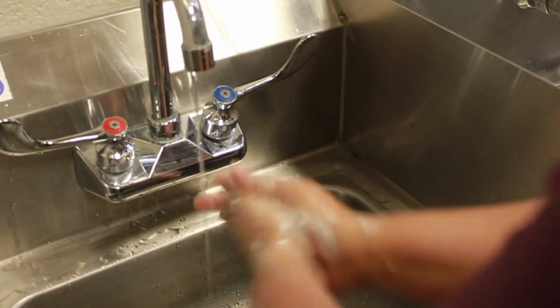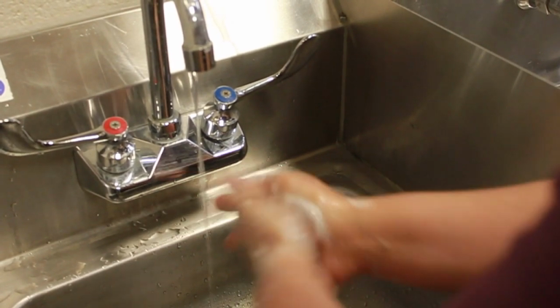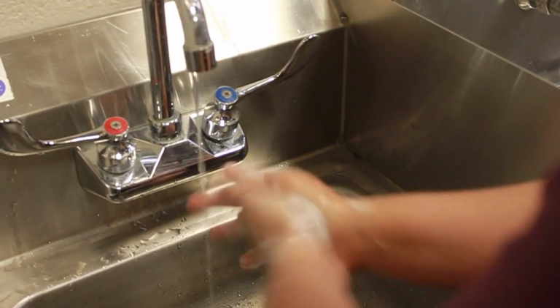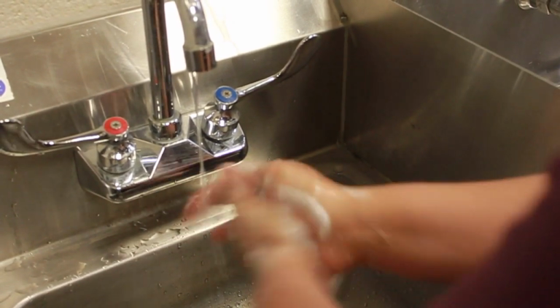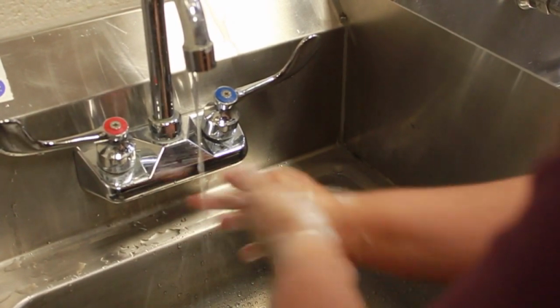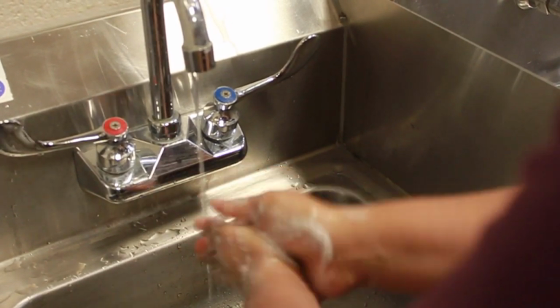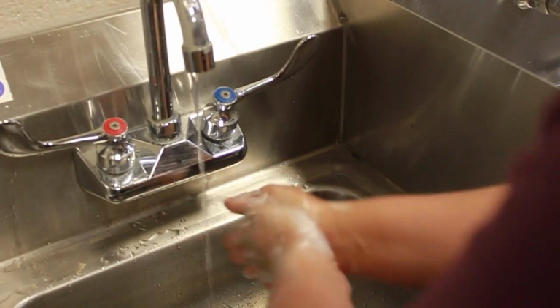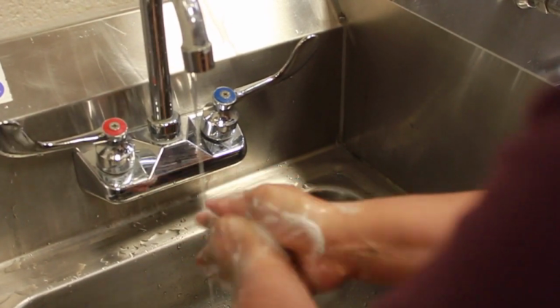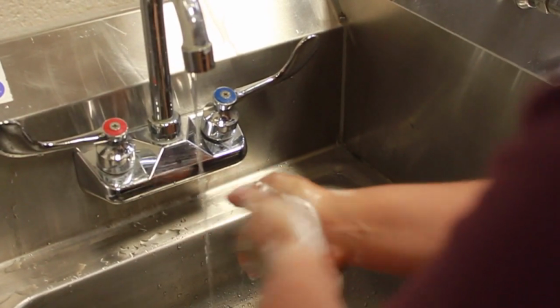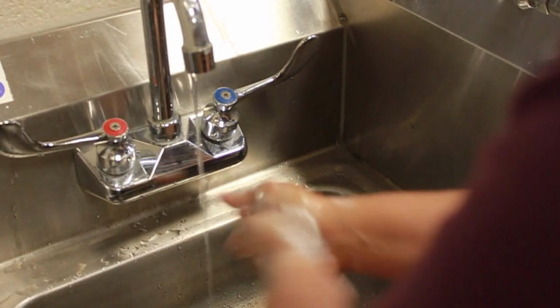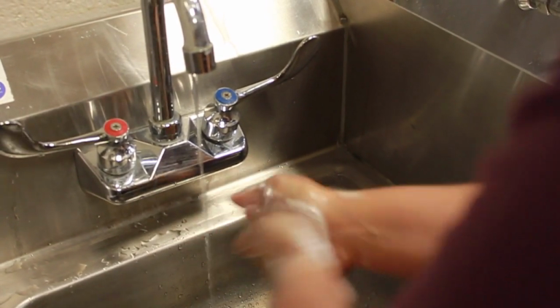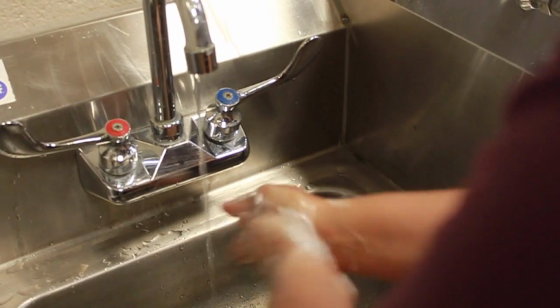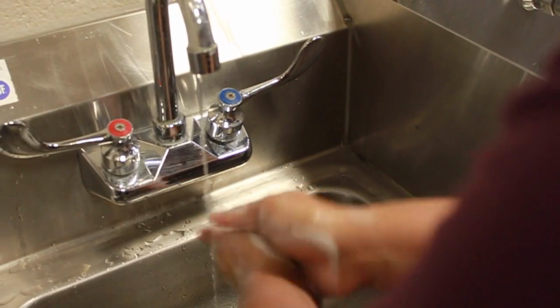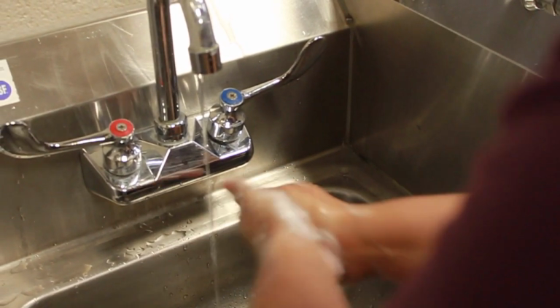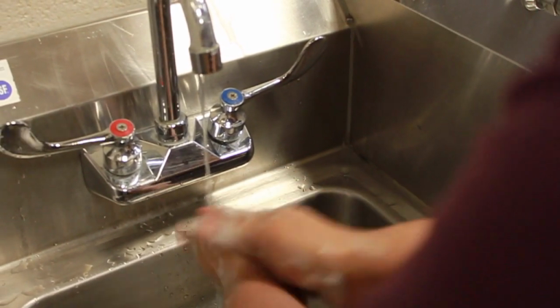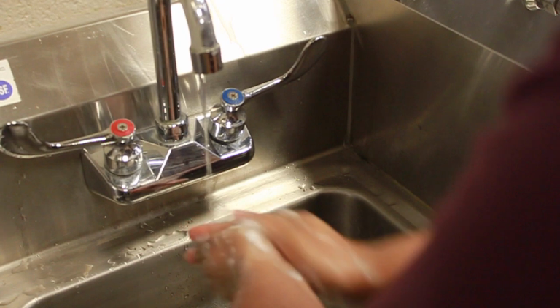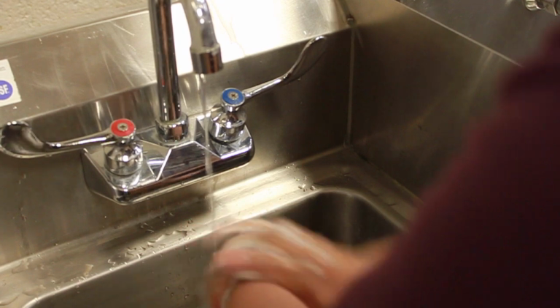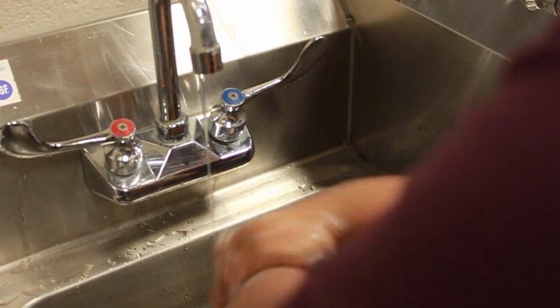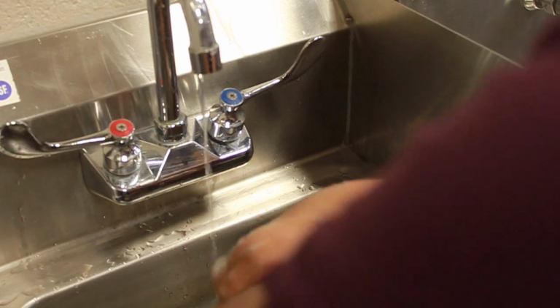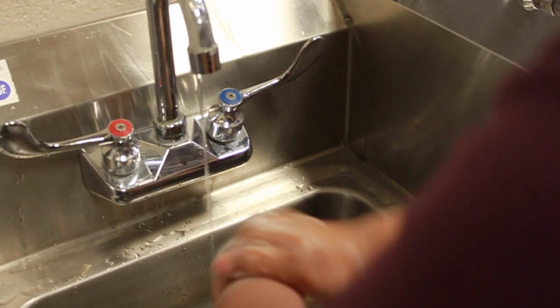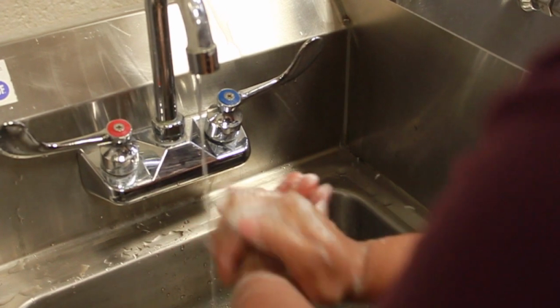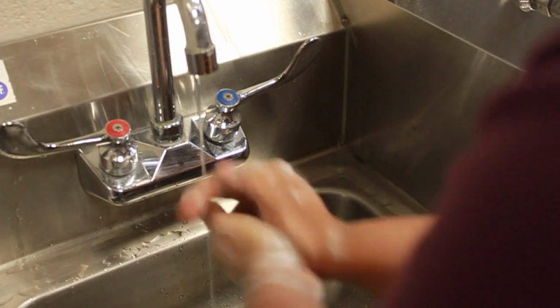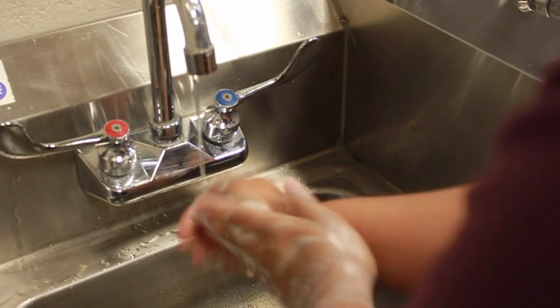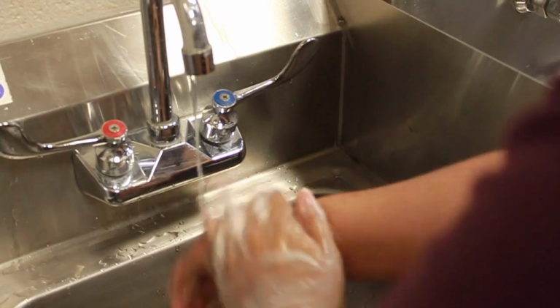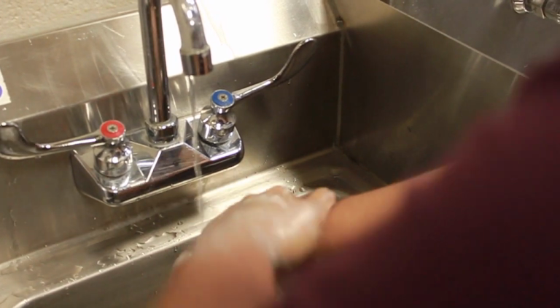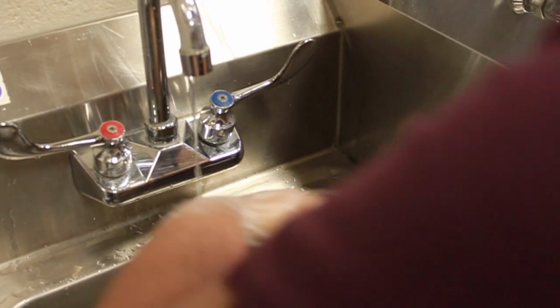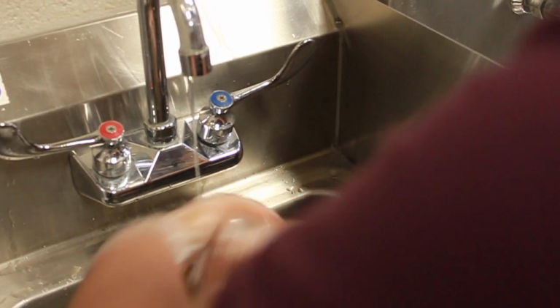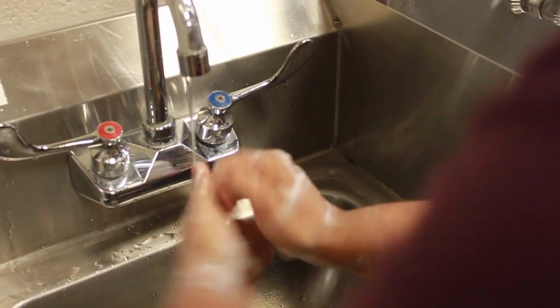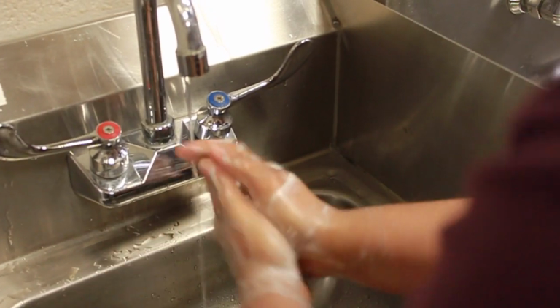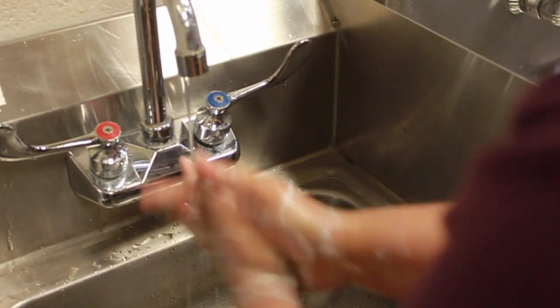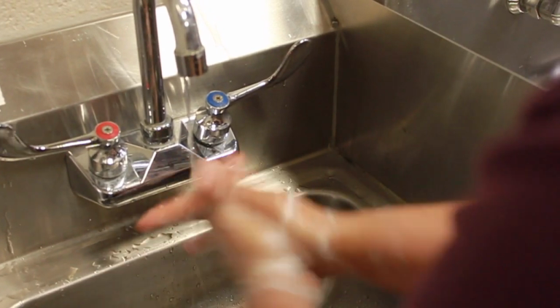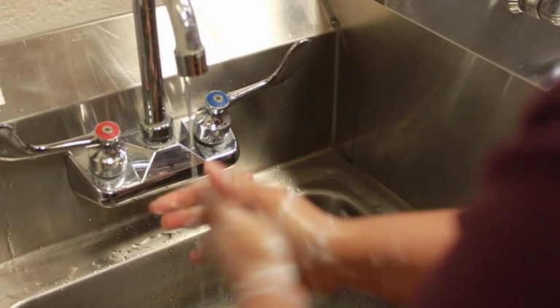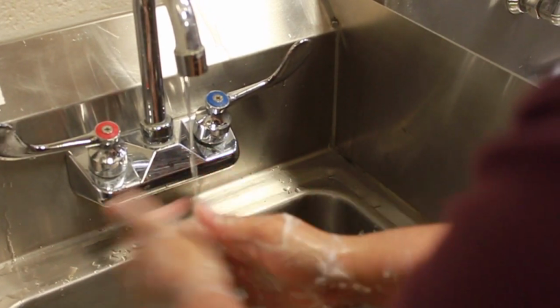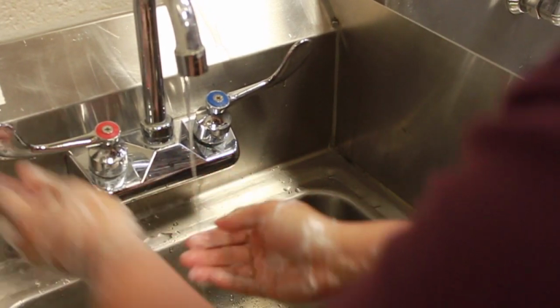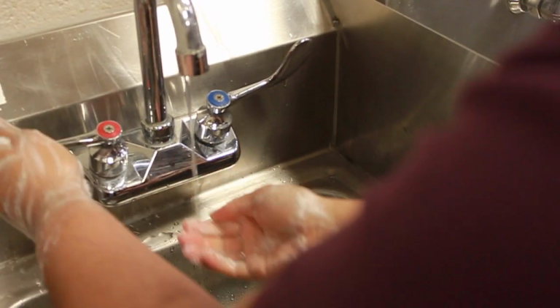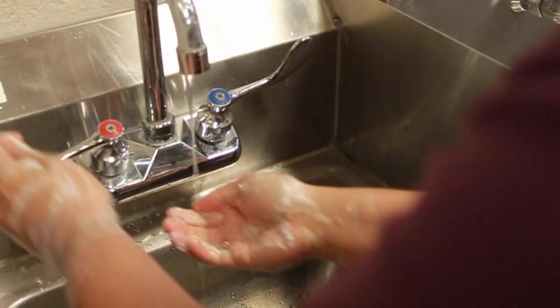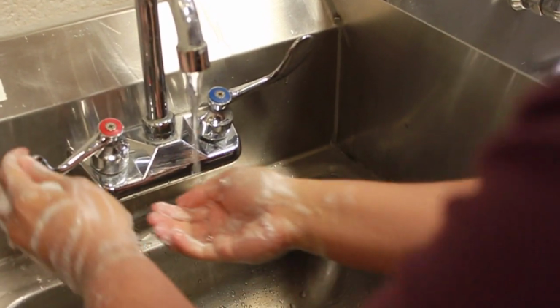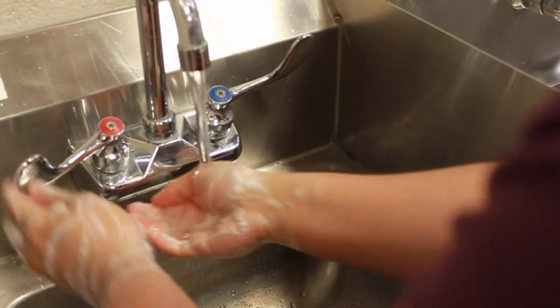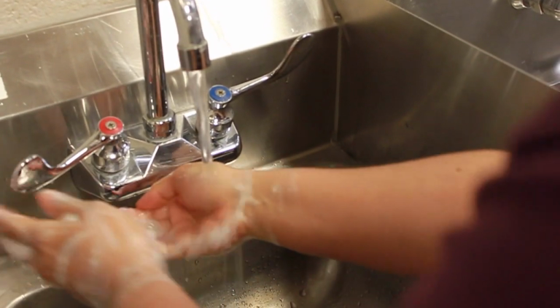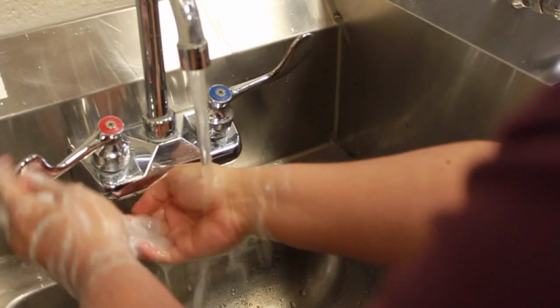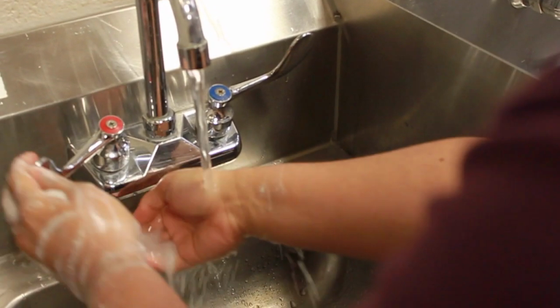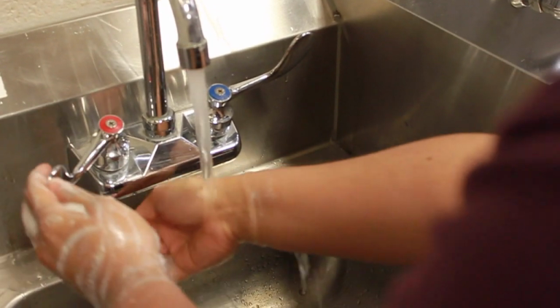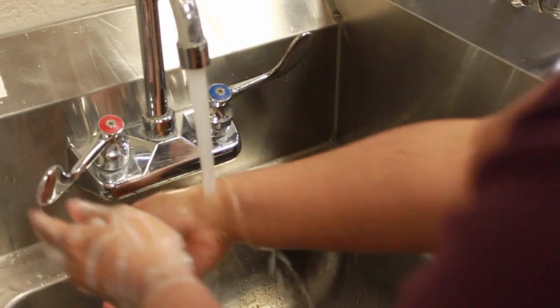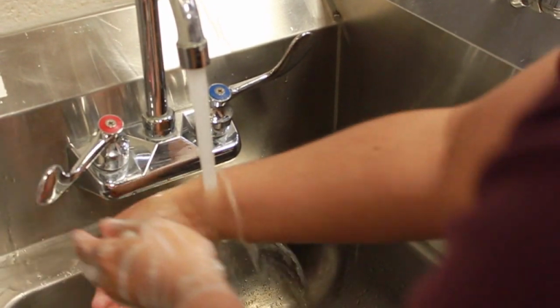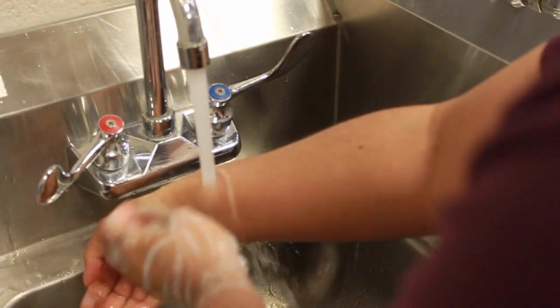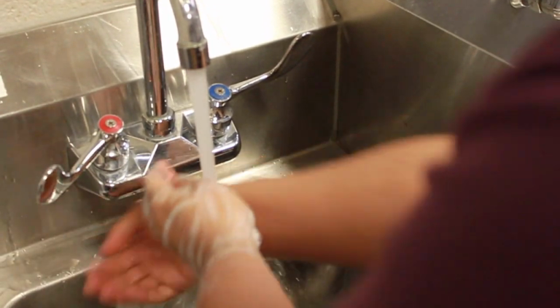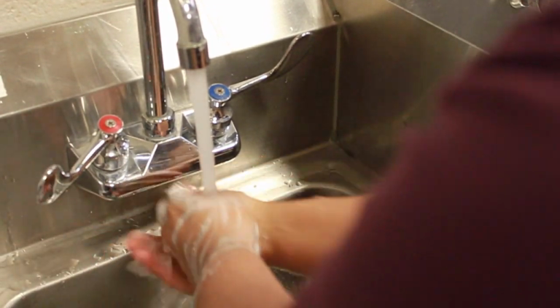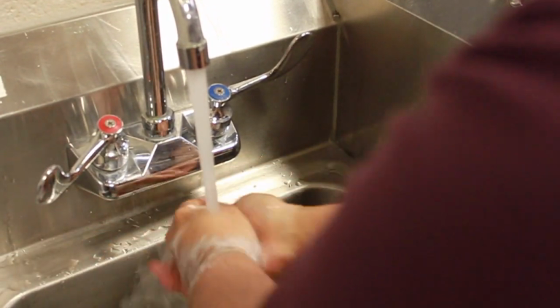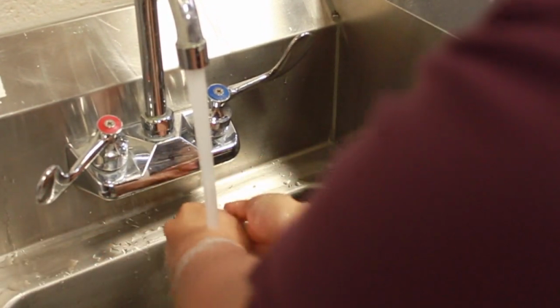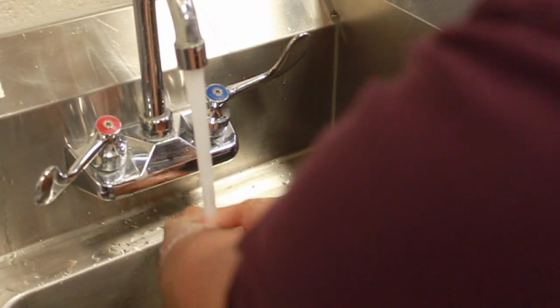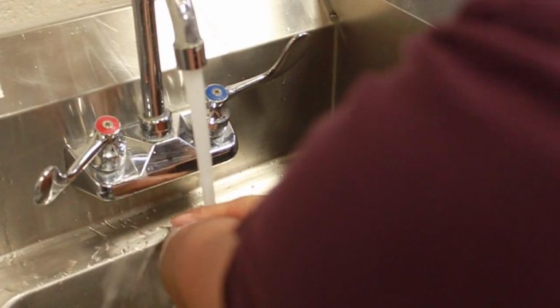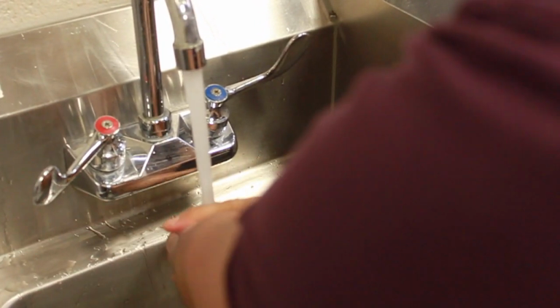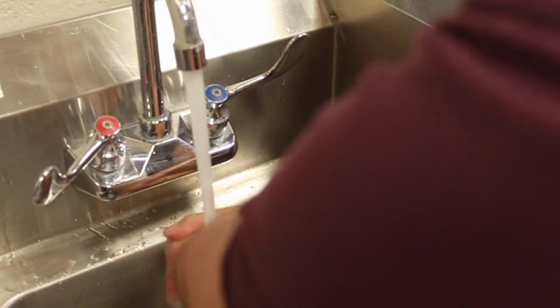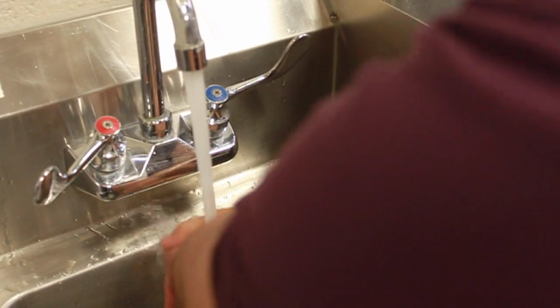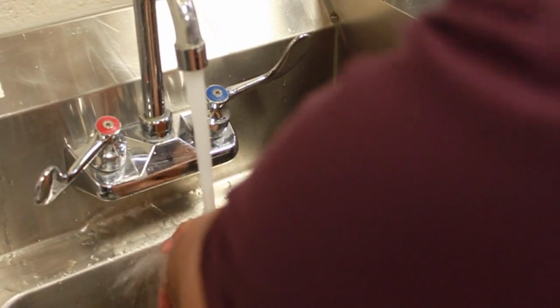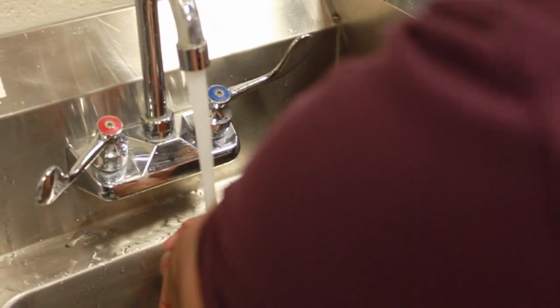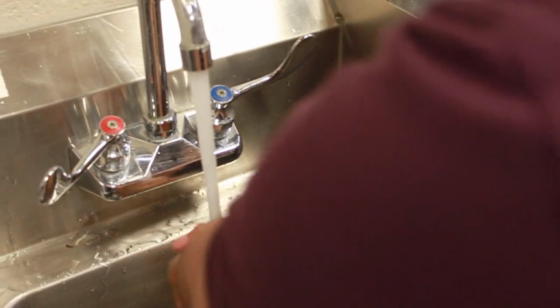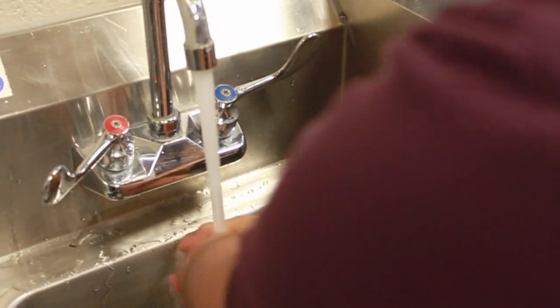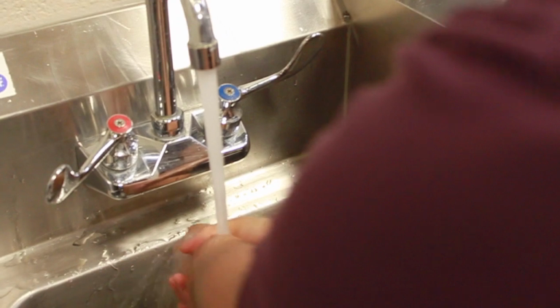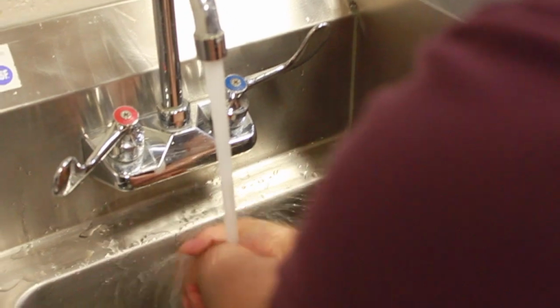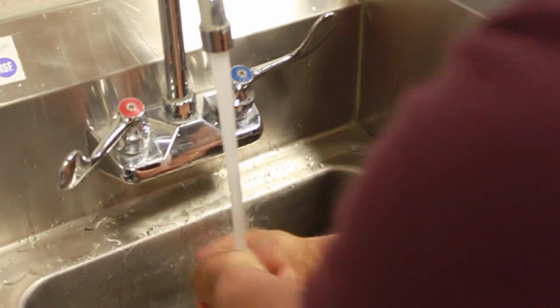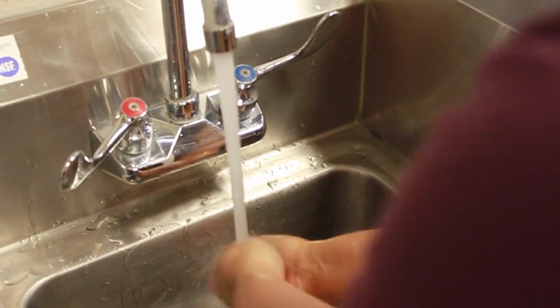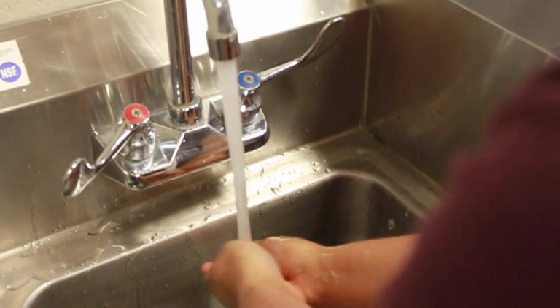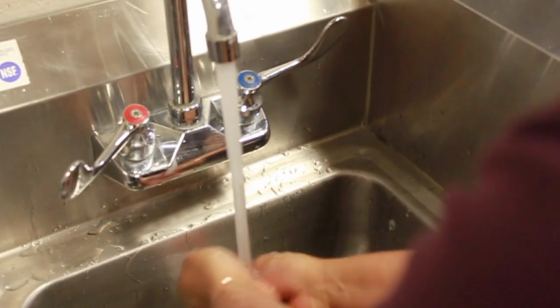Wash your hands, do-do-do-do-do, wash your hands, do-do-do-do-do, wash your hands.